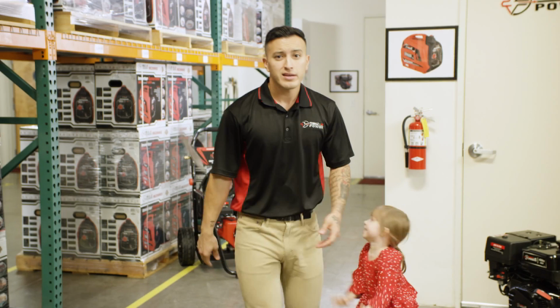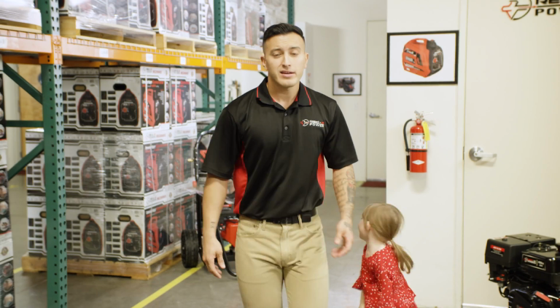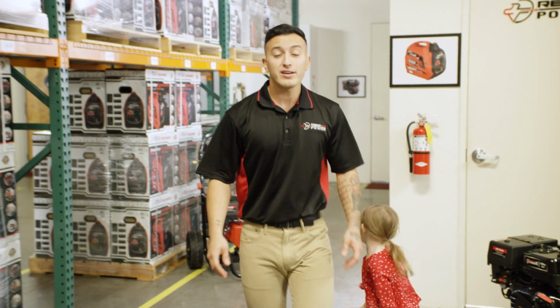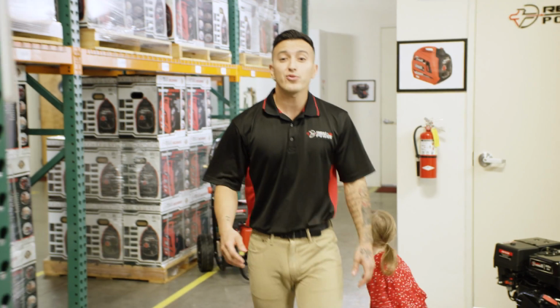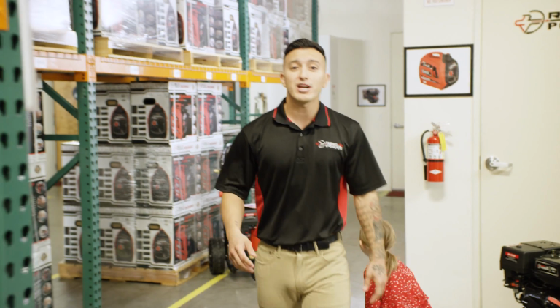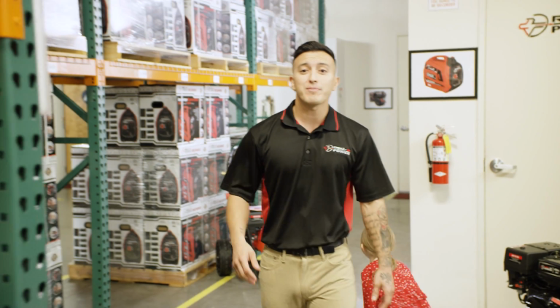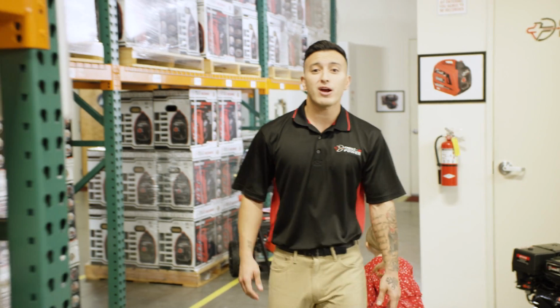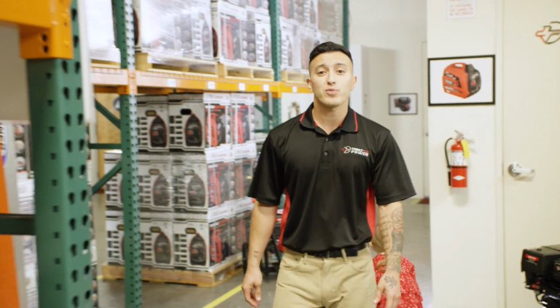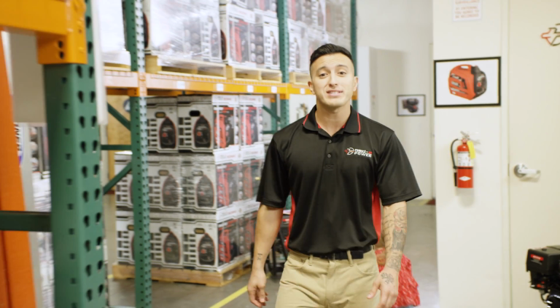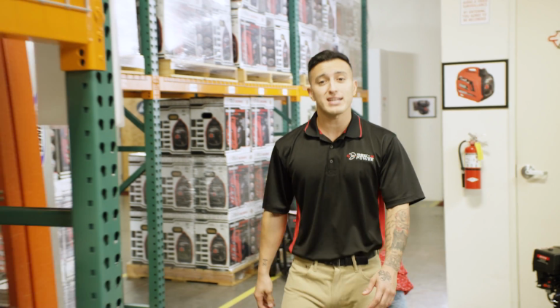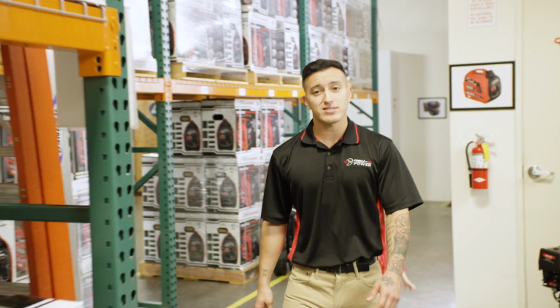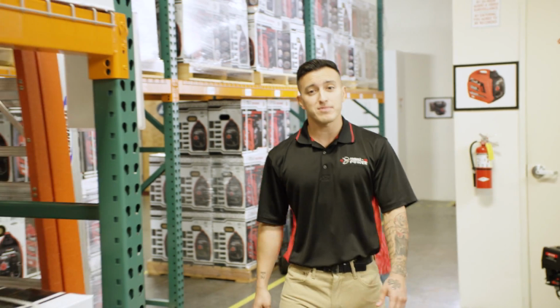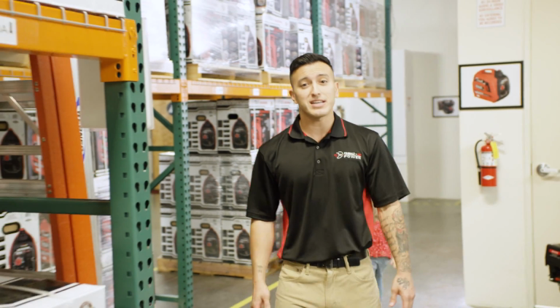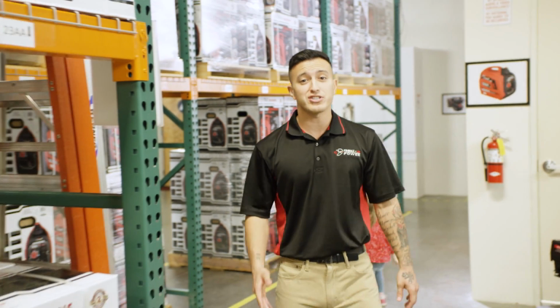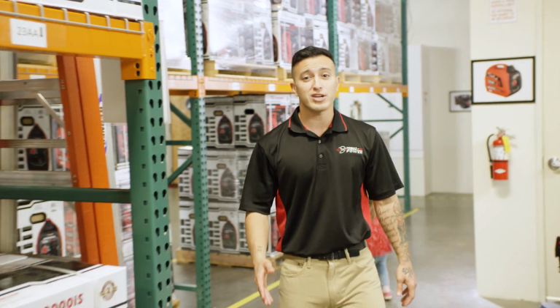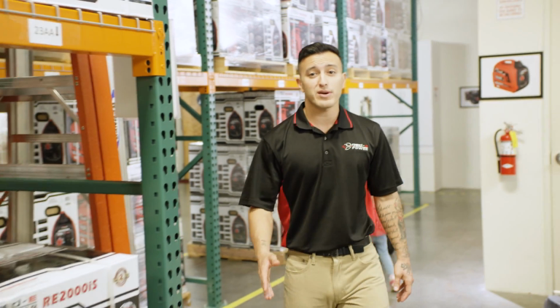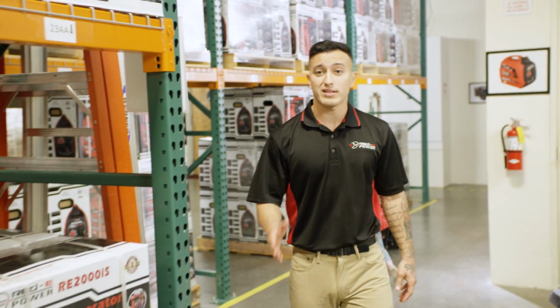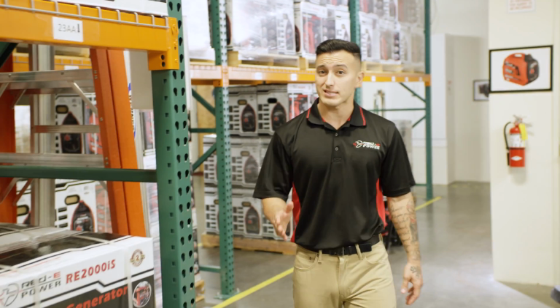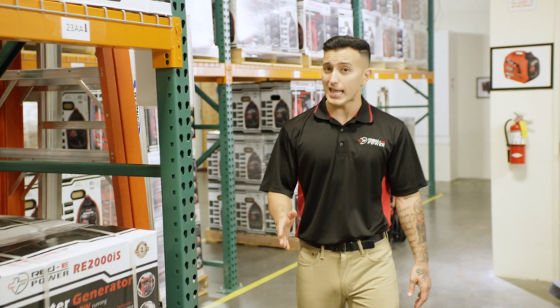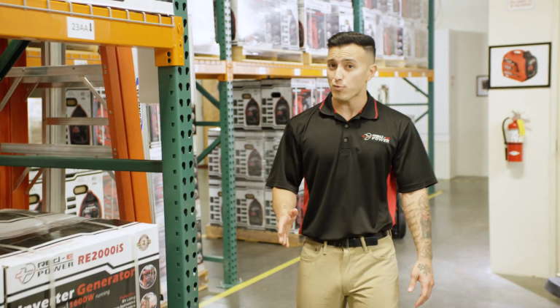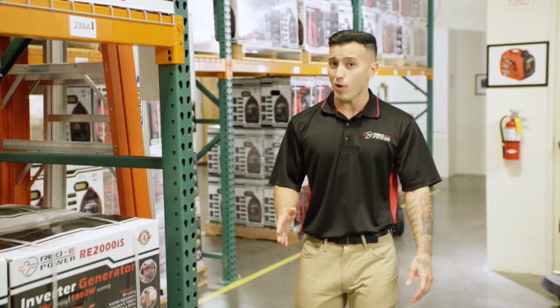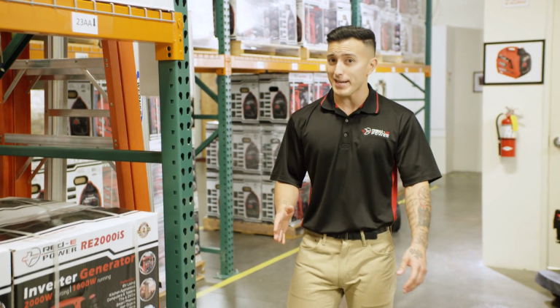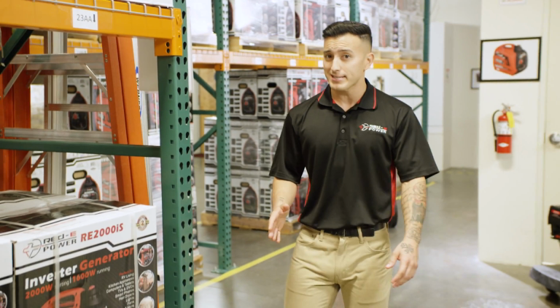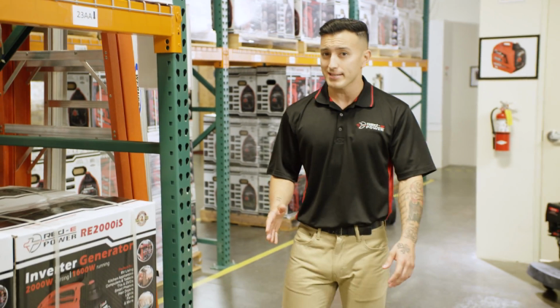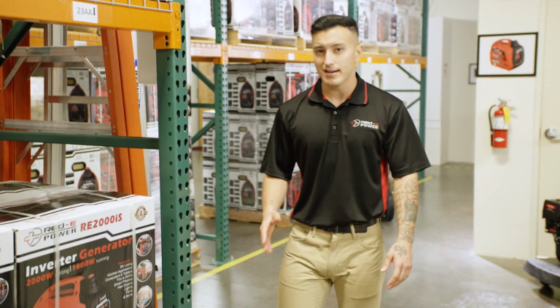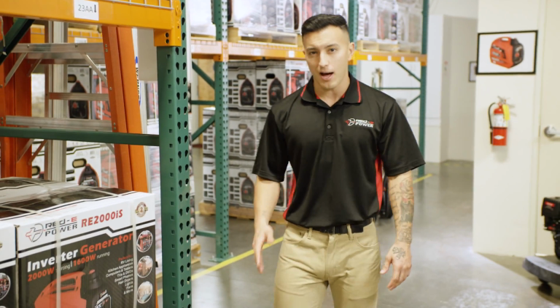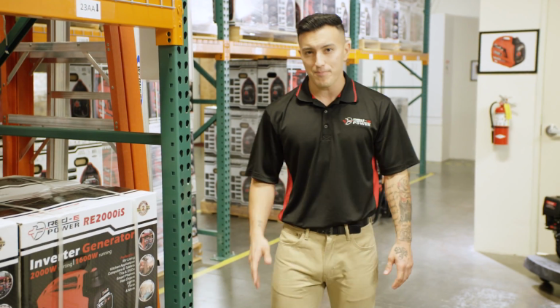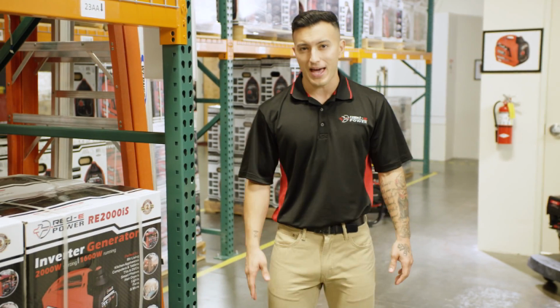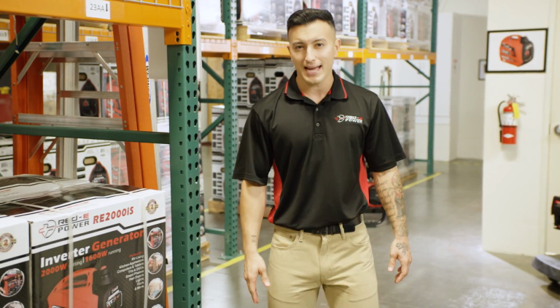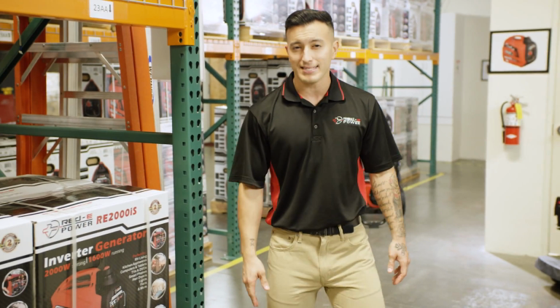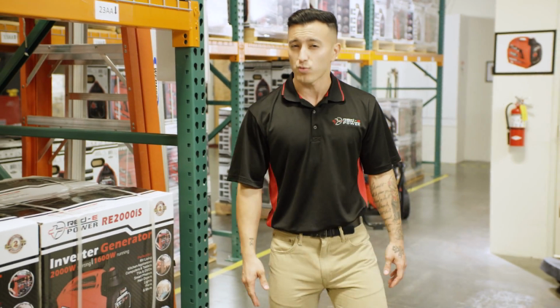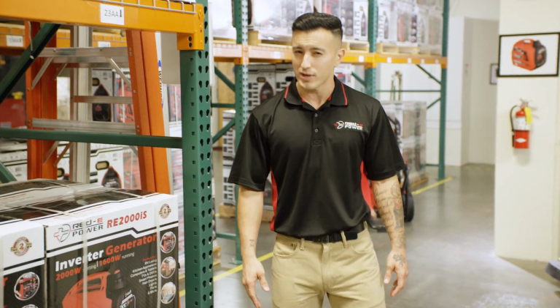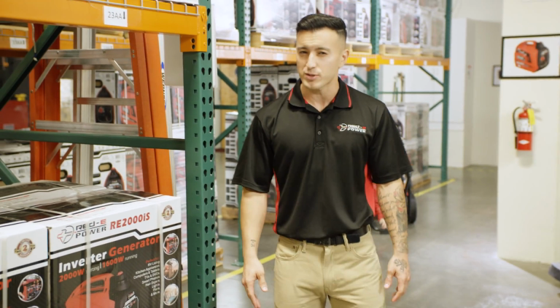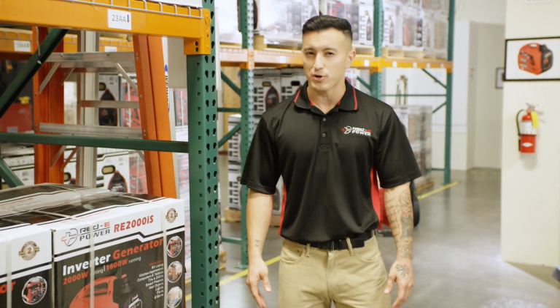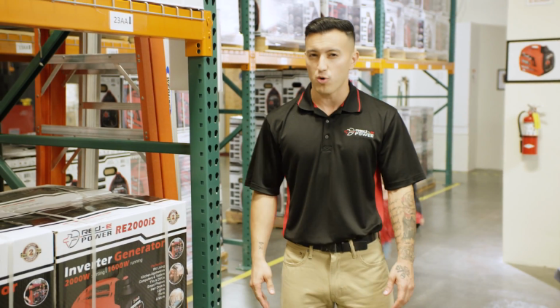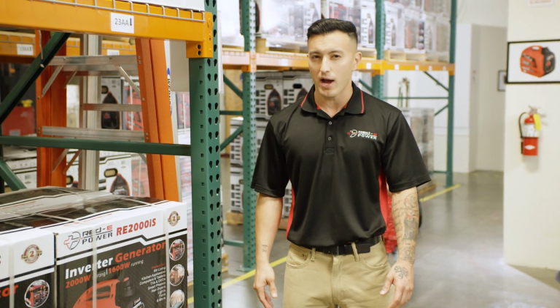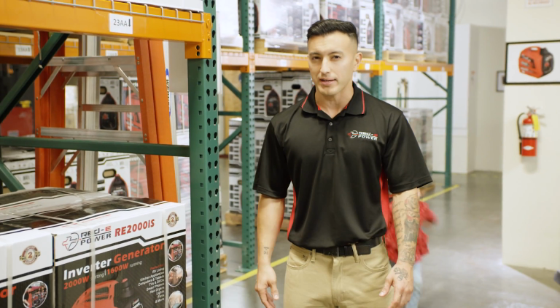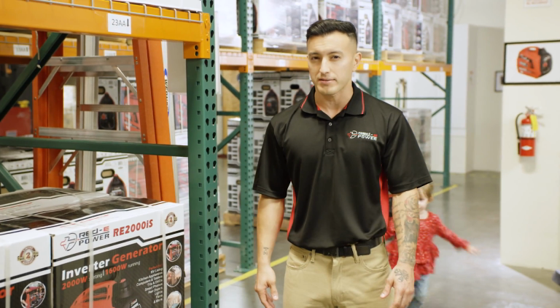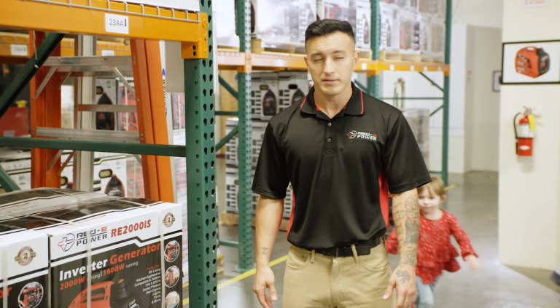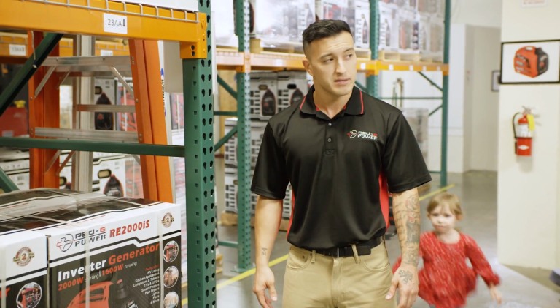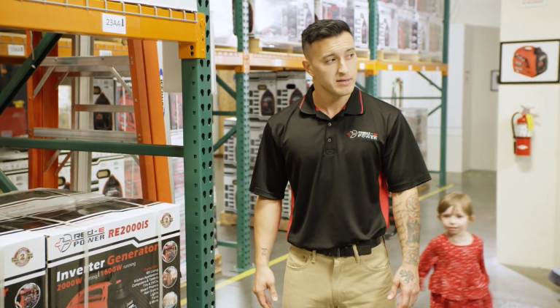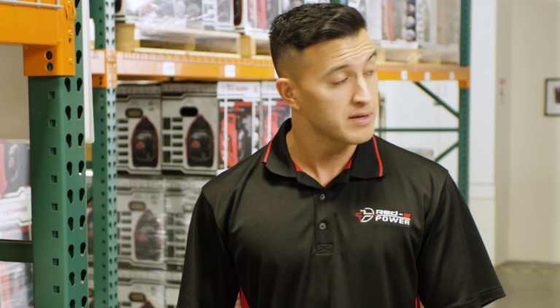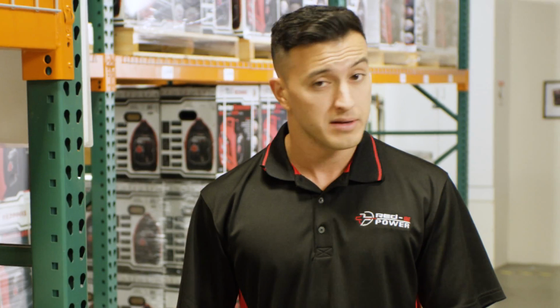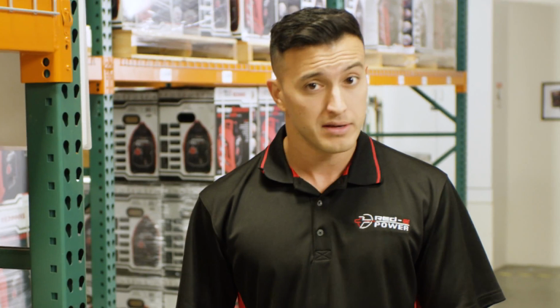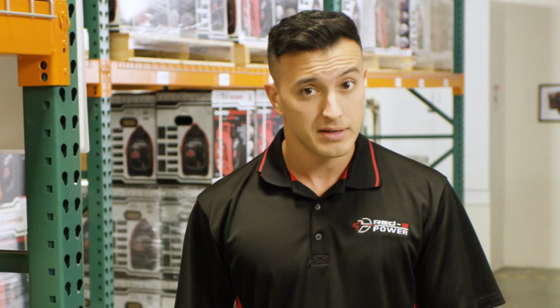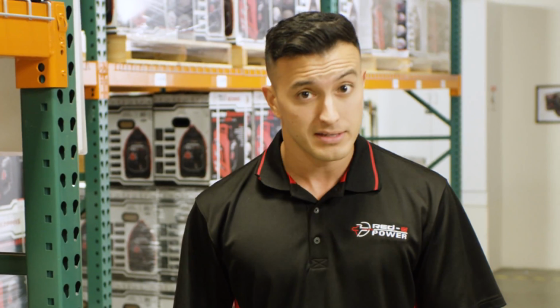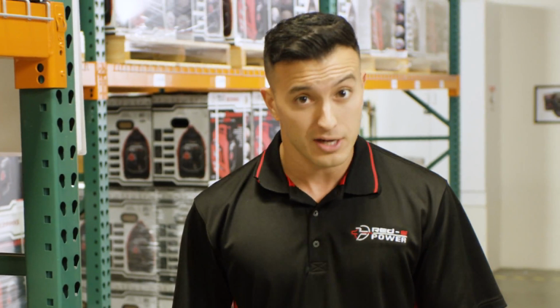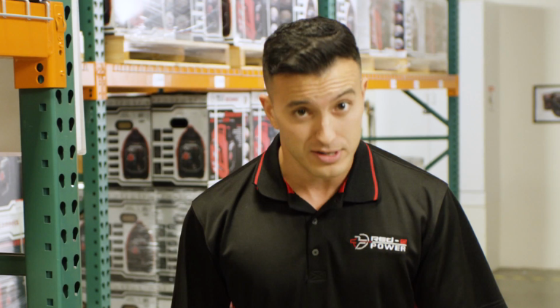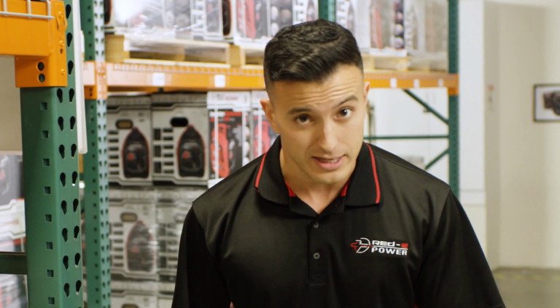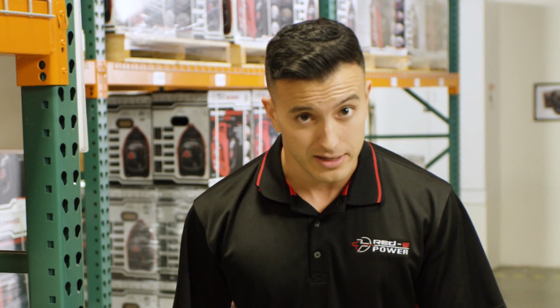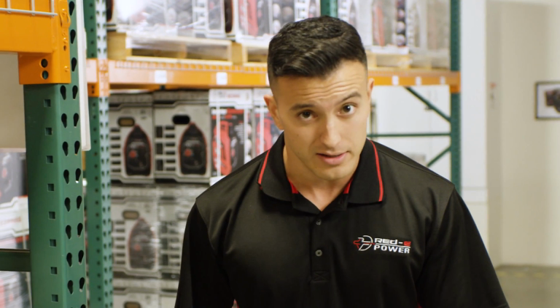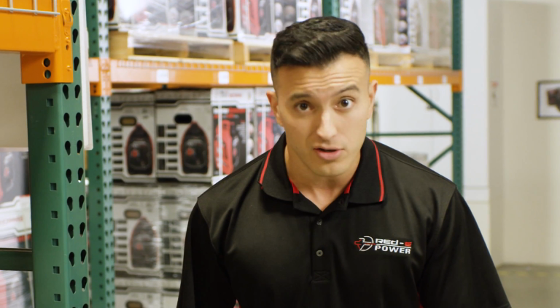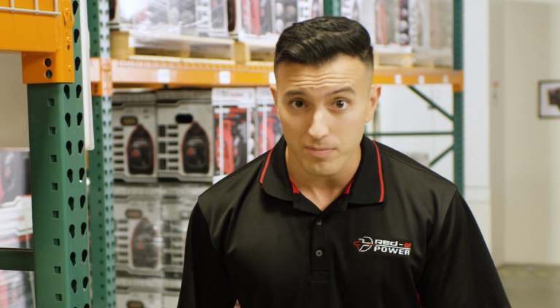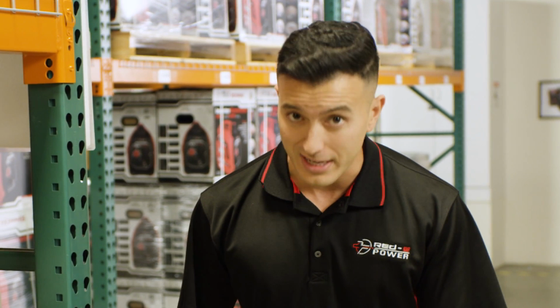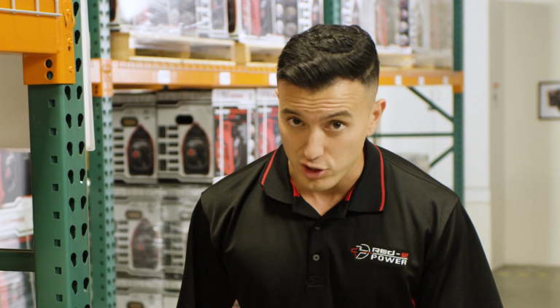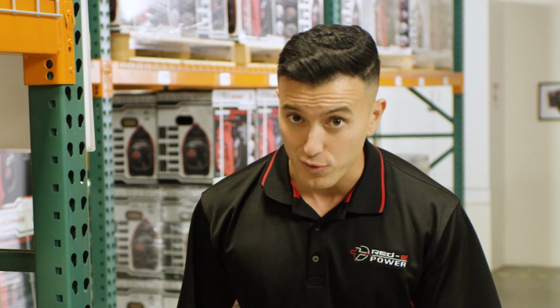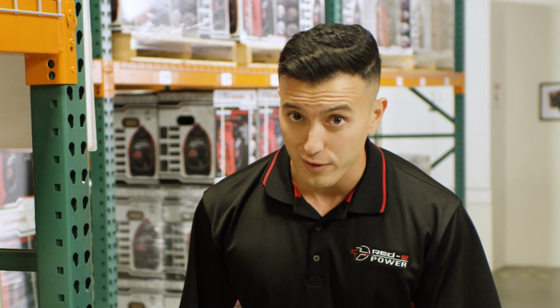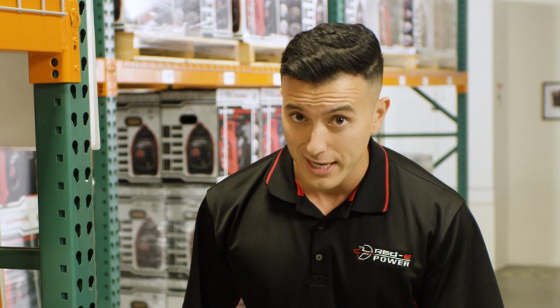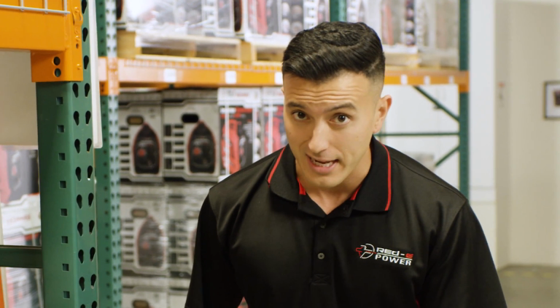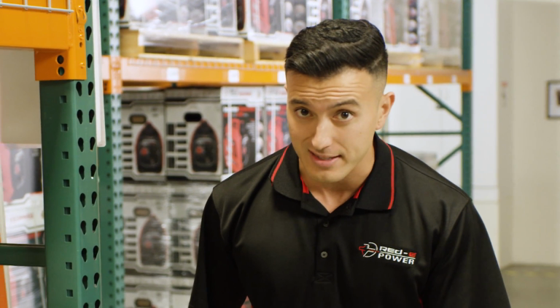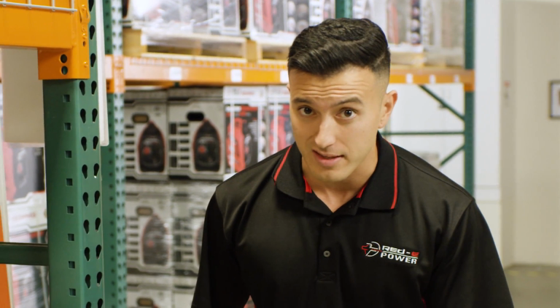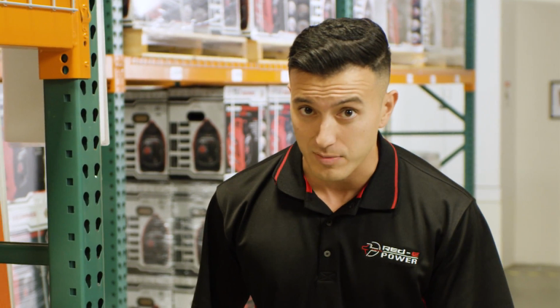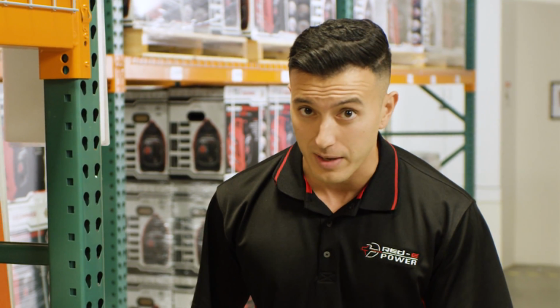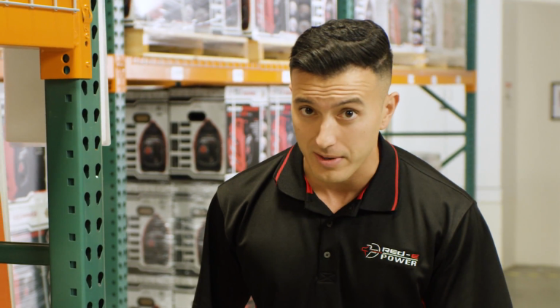Here at ReadyPower, we set out to make a generator that's lightweight, compact, and whisper quiet. Seriously, you could bake a soufflé next to this baby.